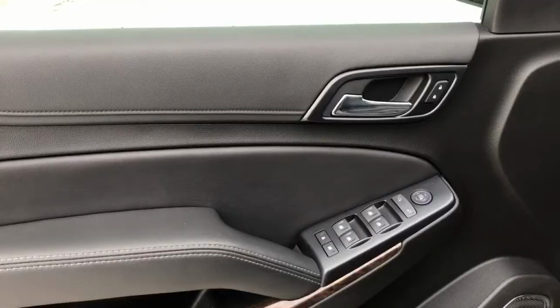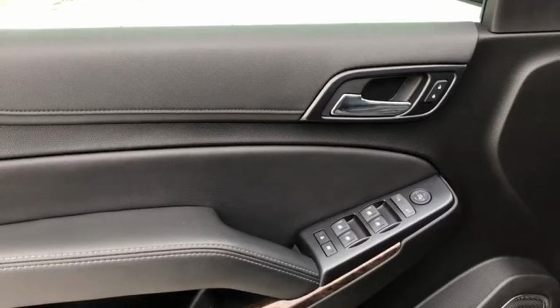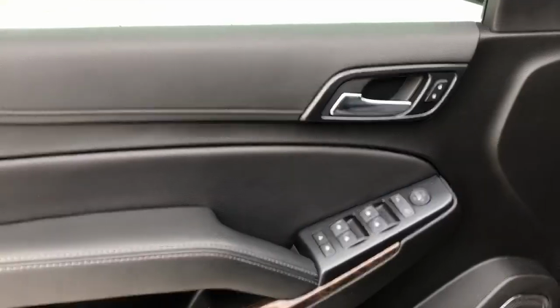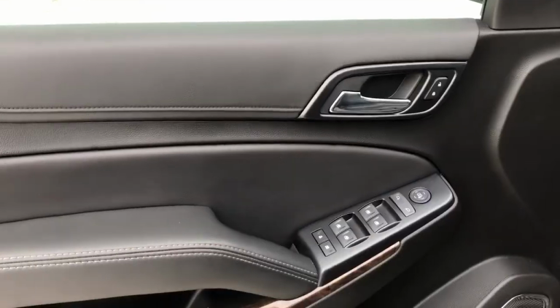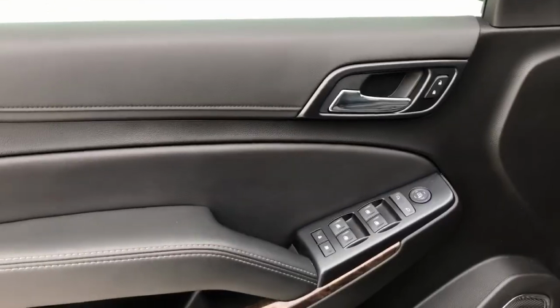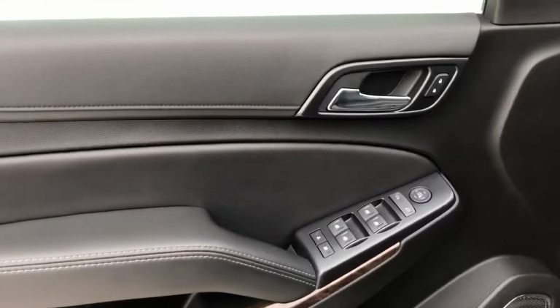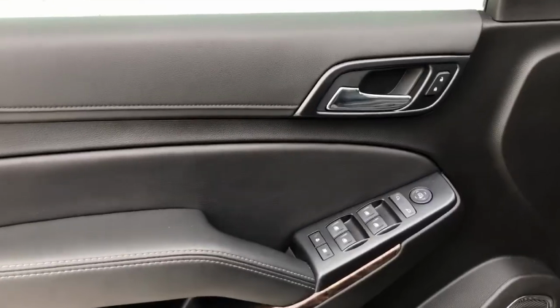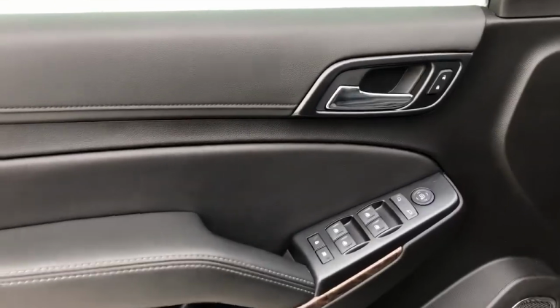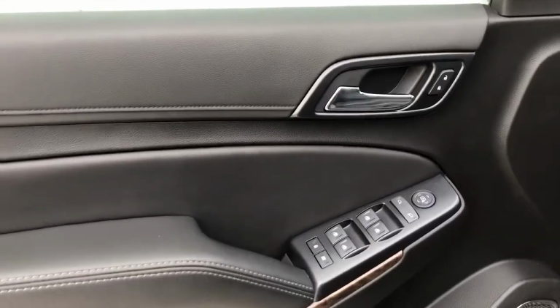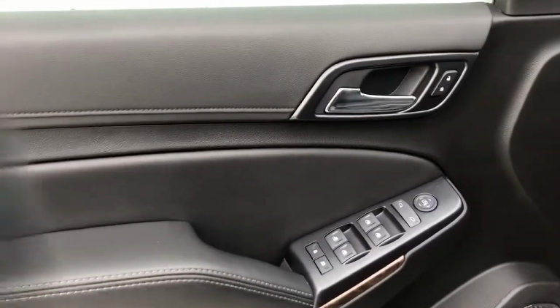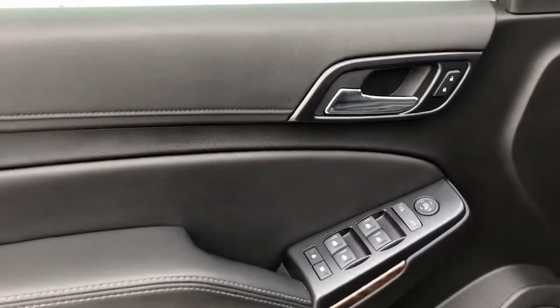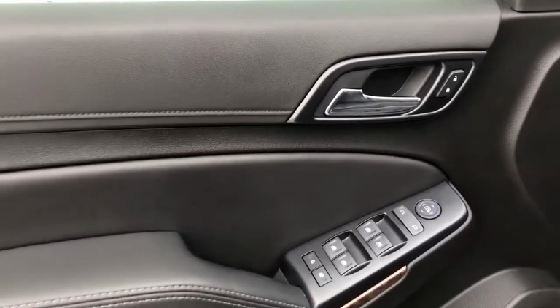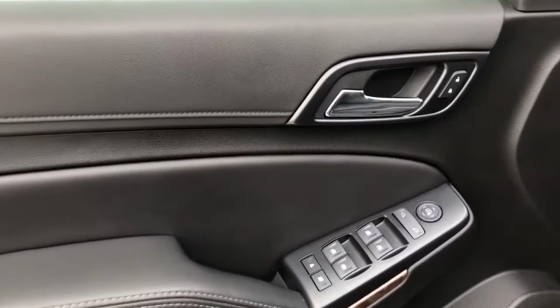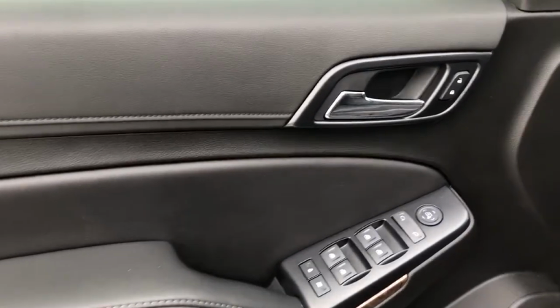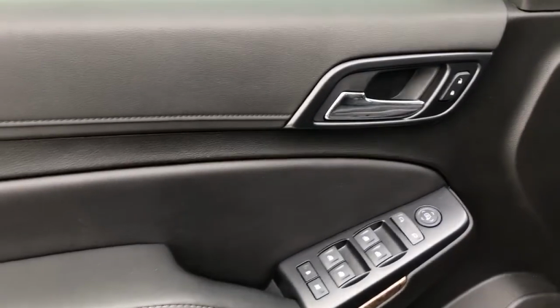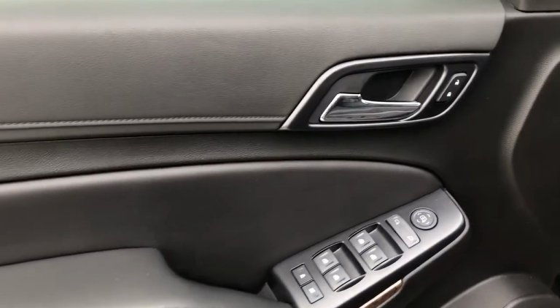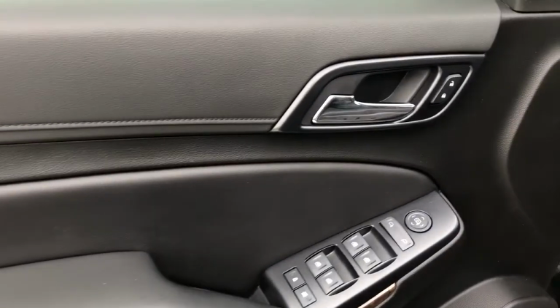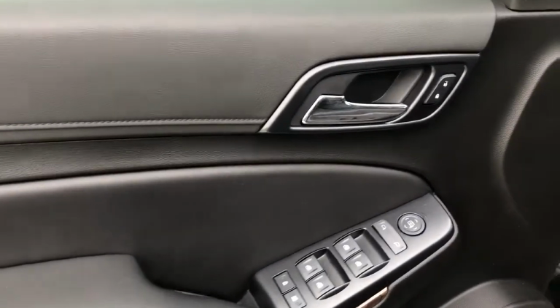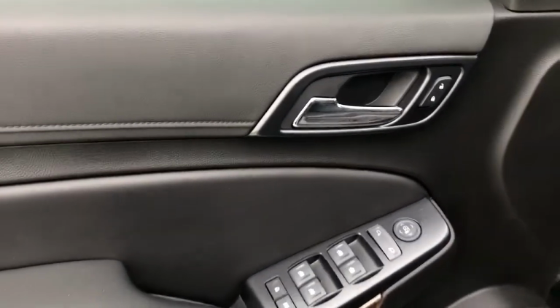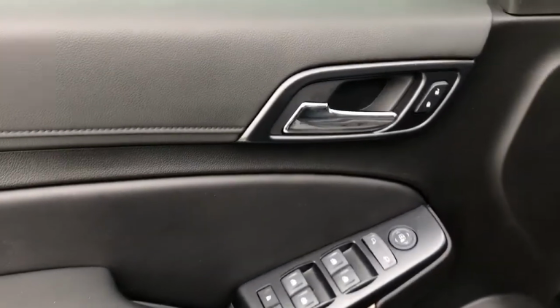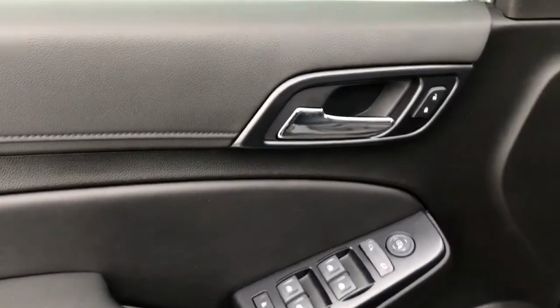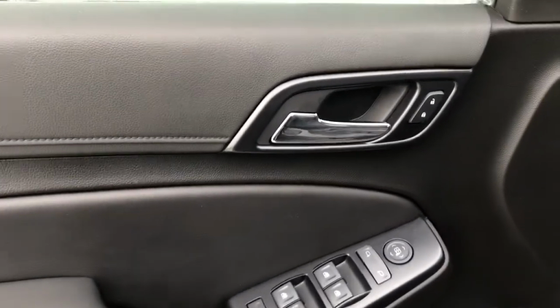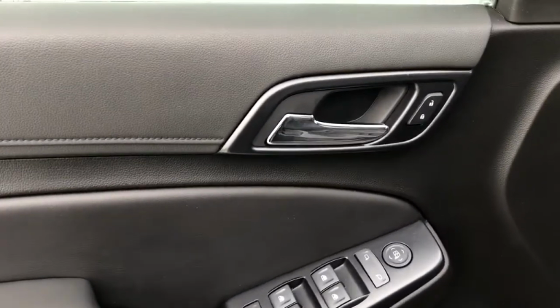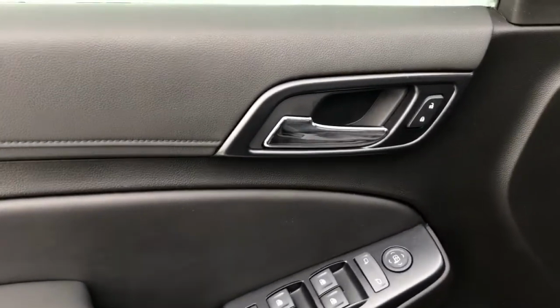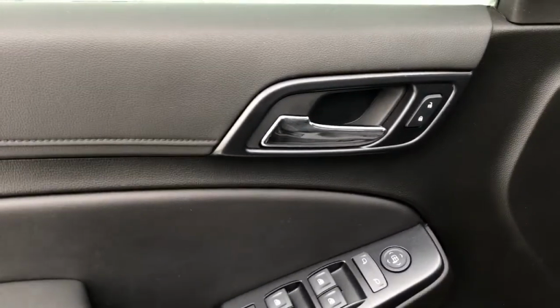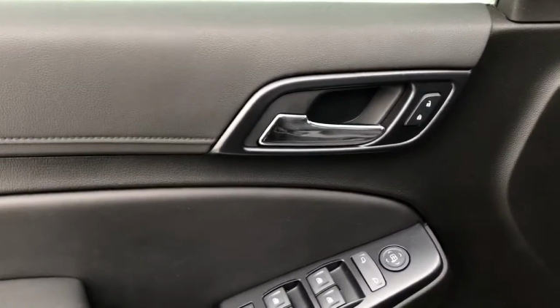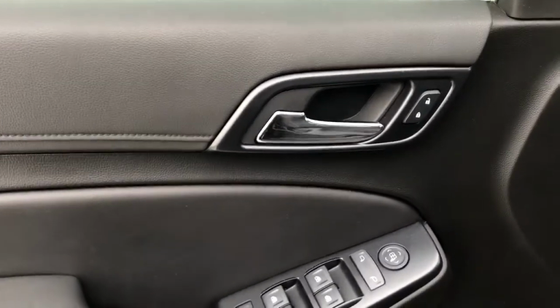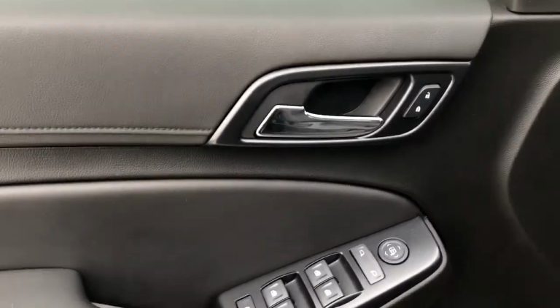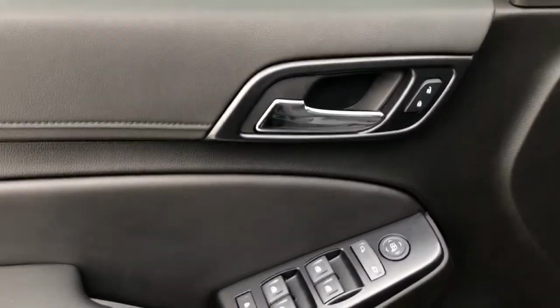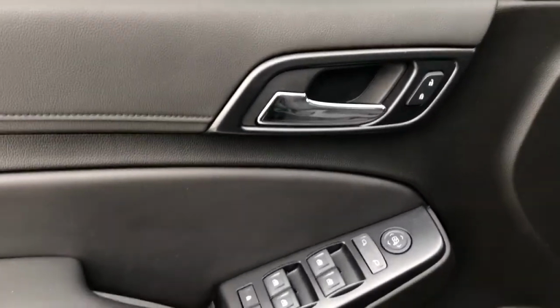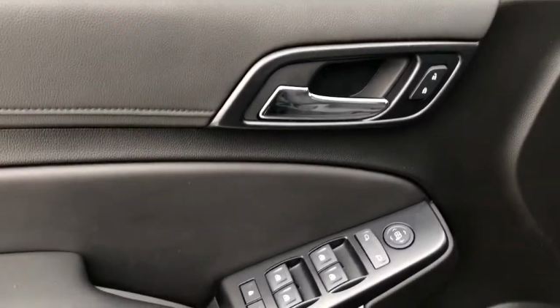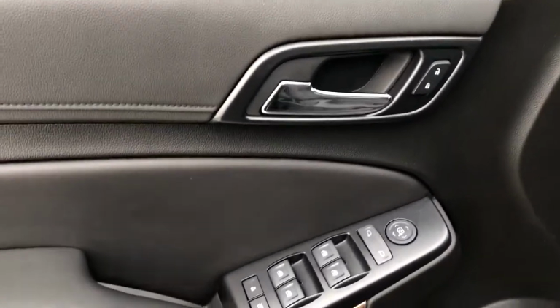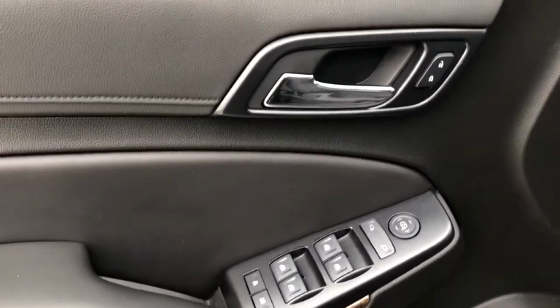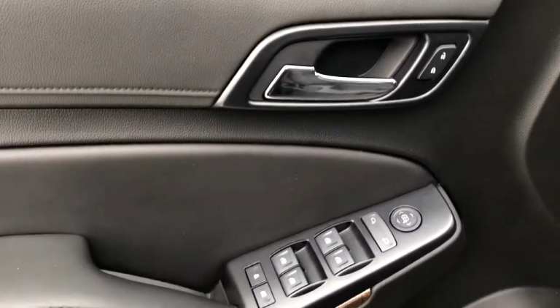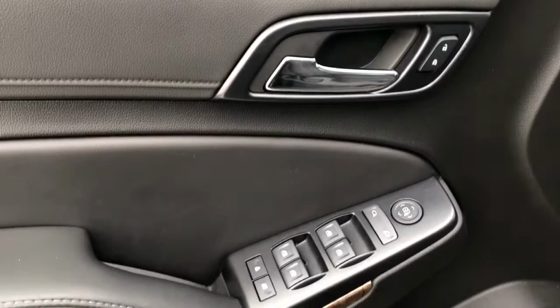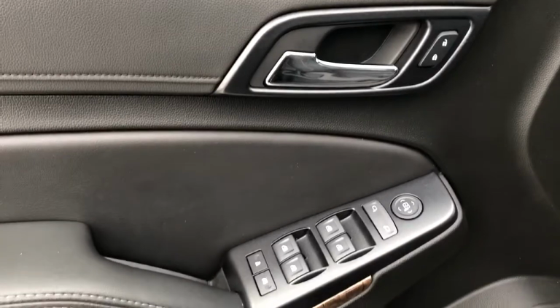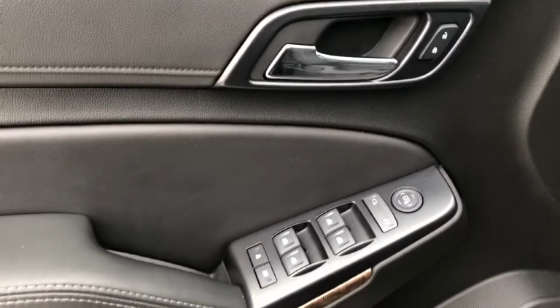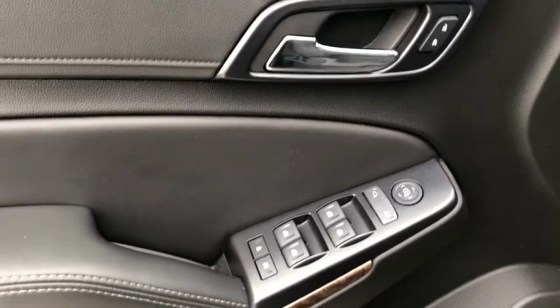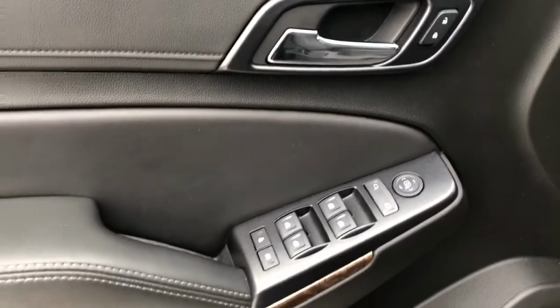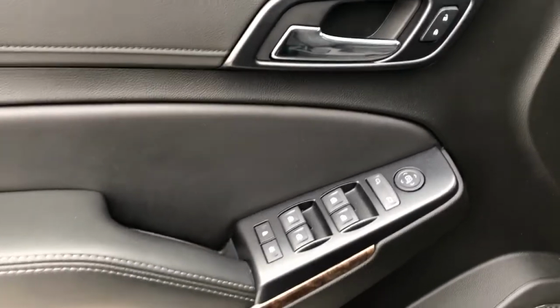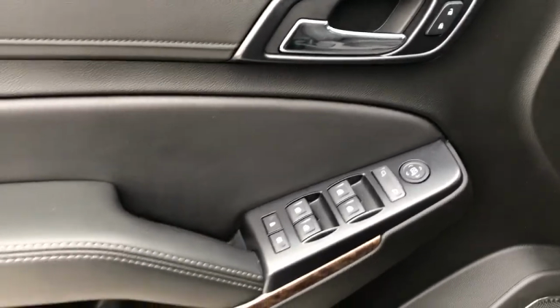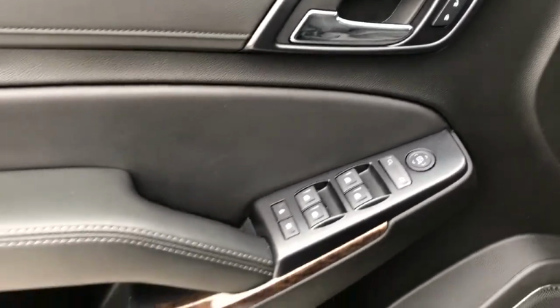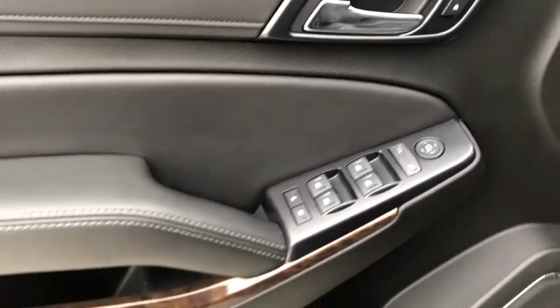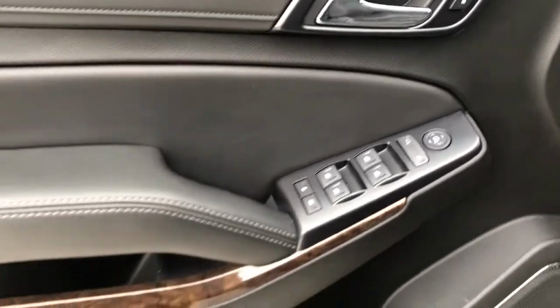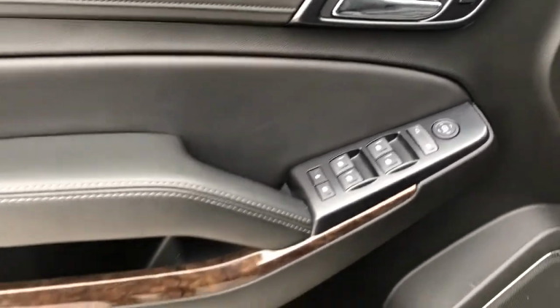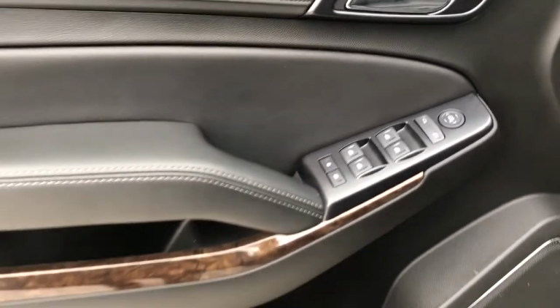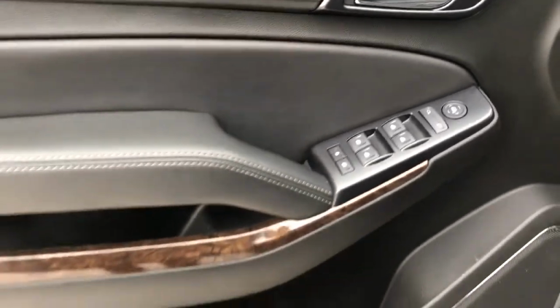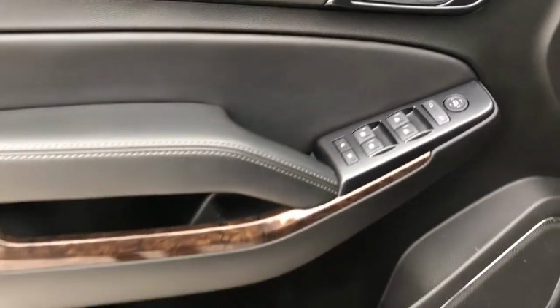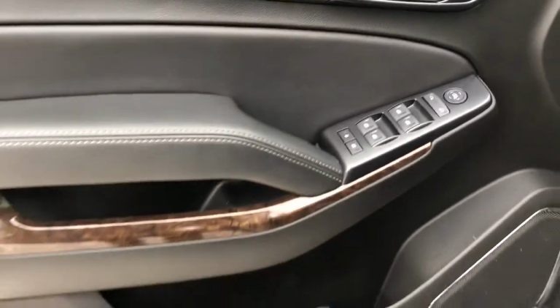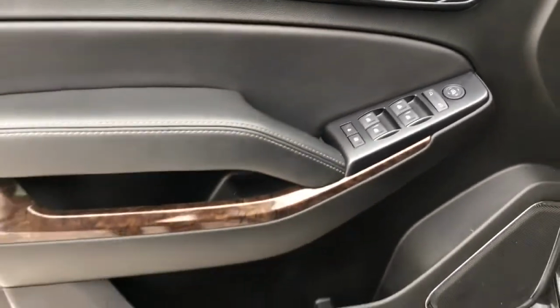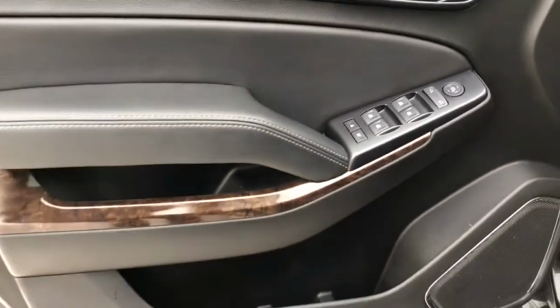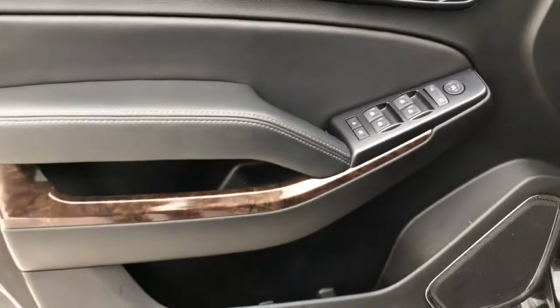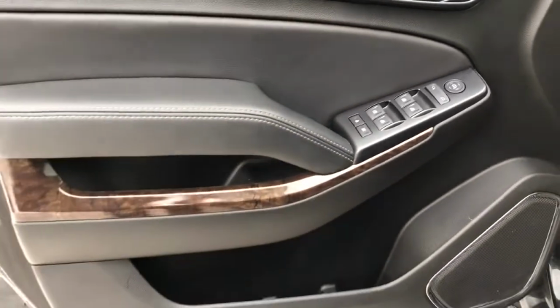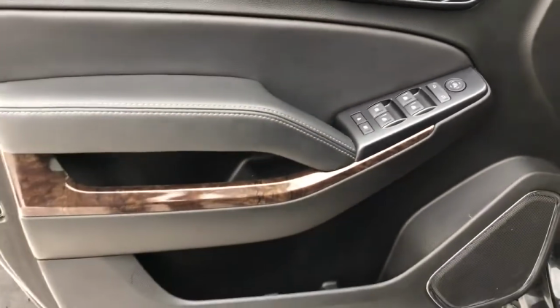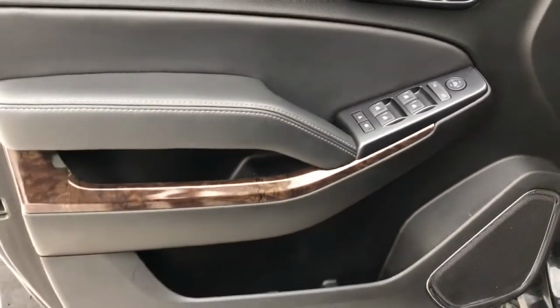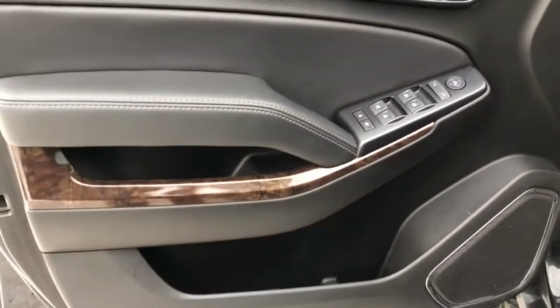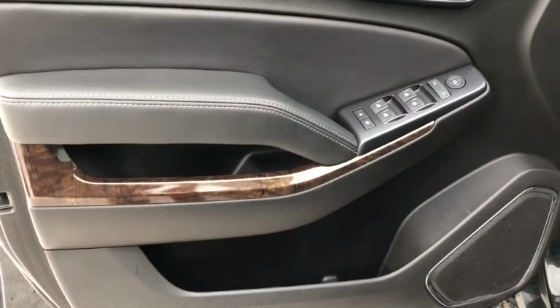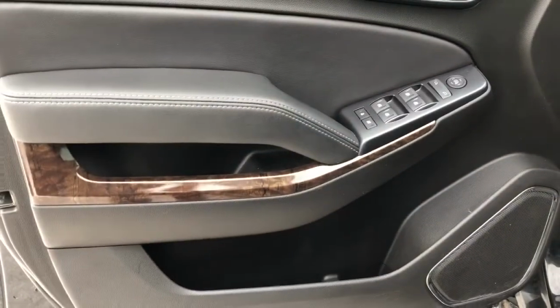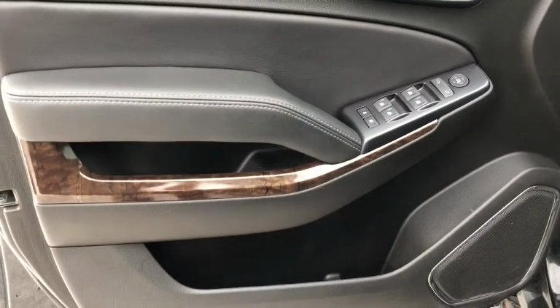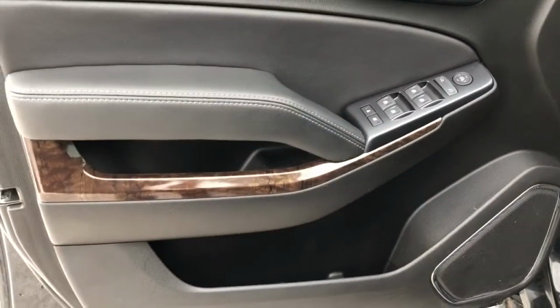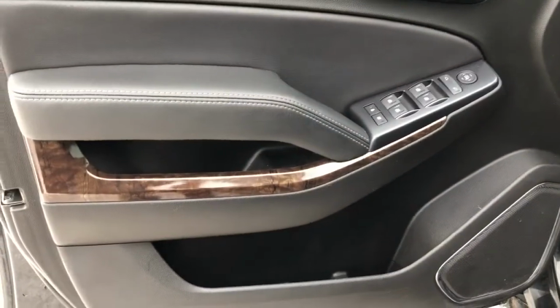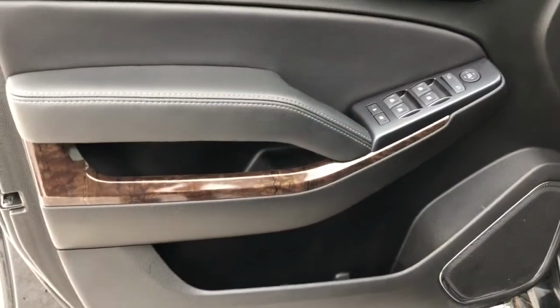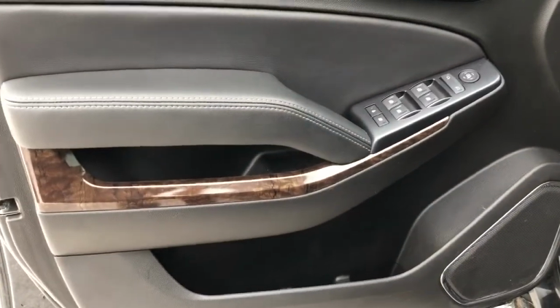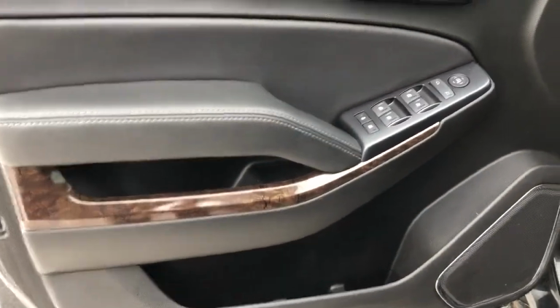Now on to the interior of the Suburban, we can see our chrome door handle, window and mirror controls, as well as our wooden trim, speaker and storage.